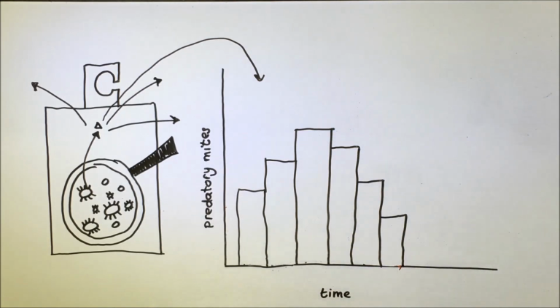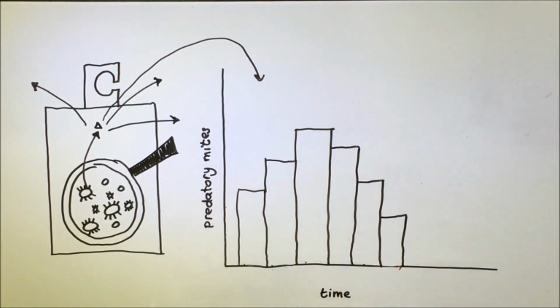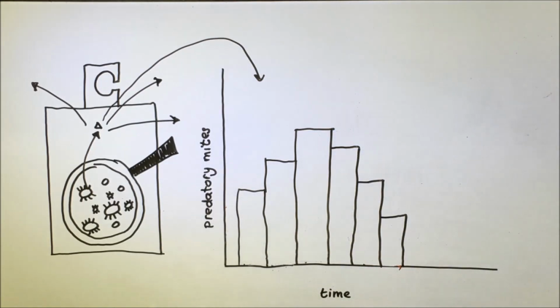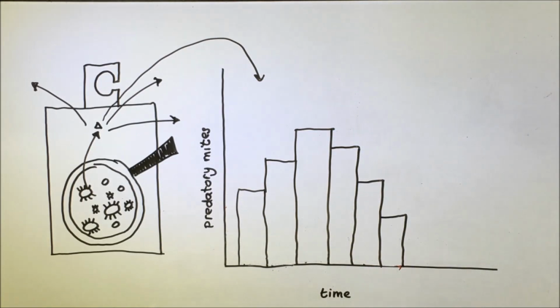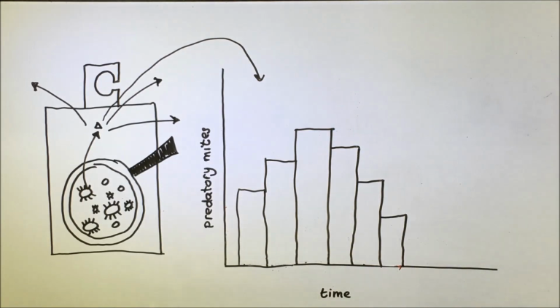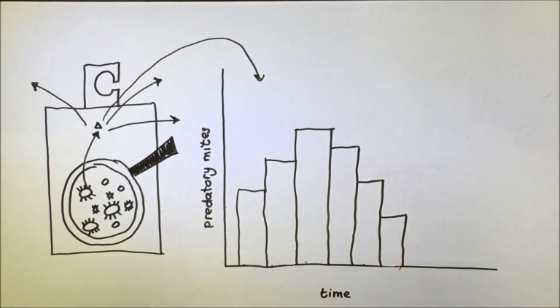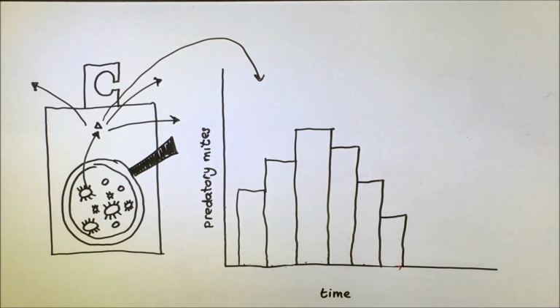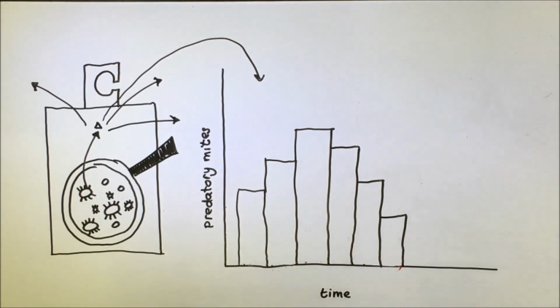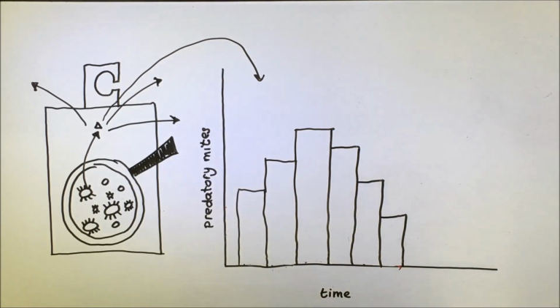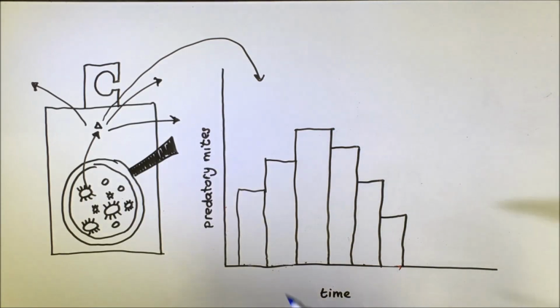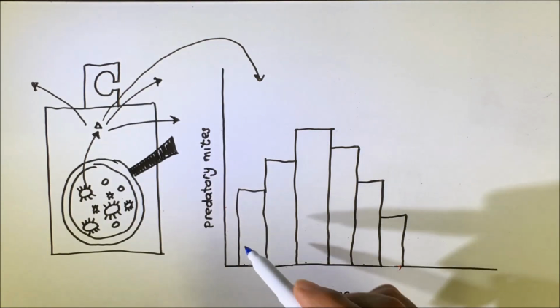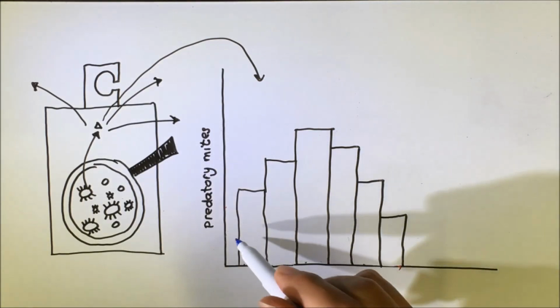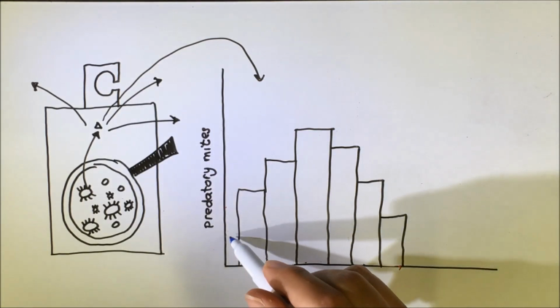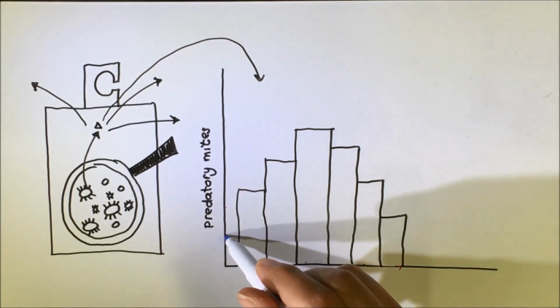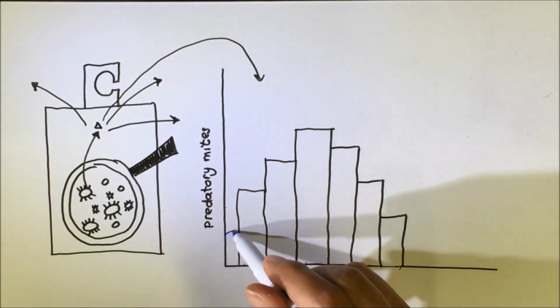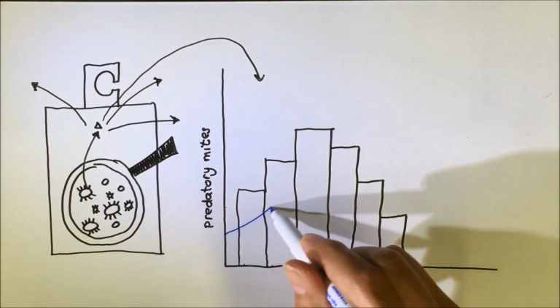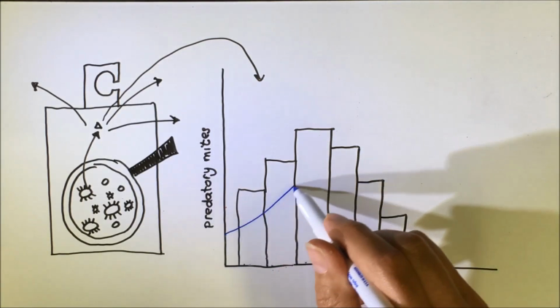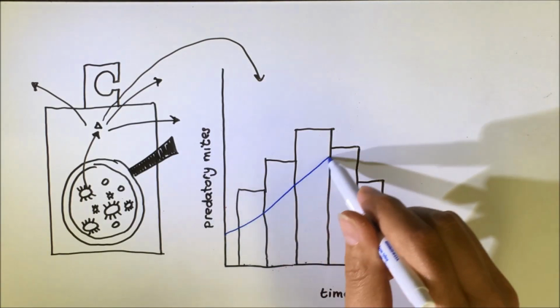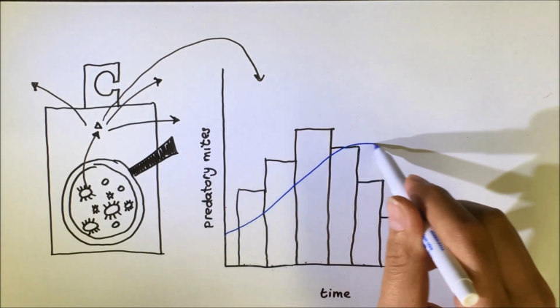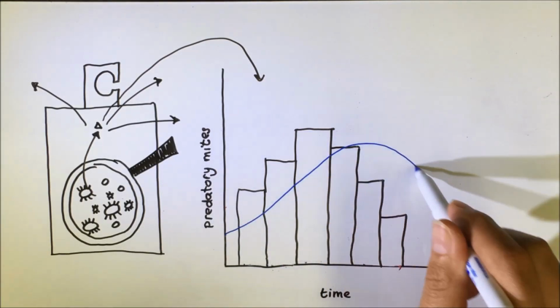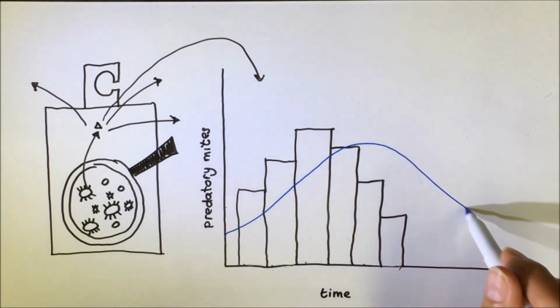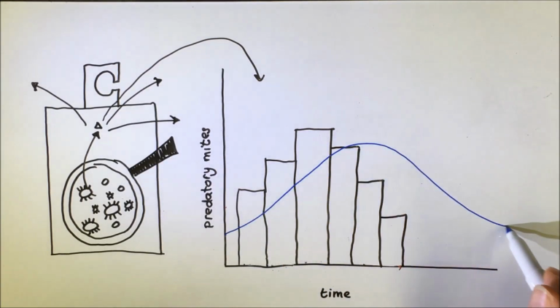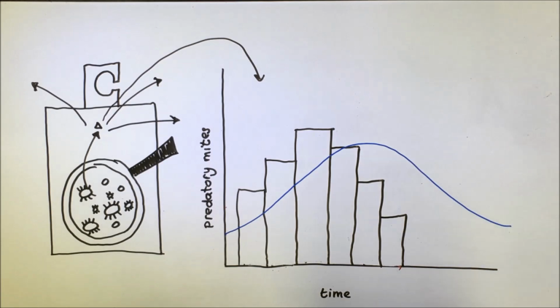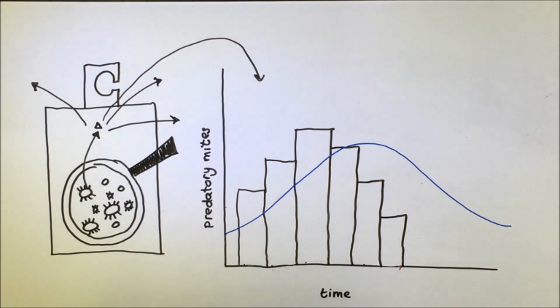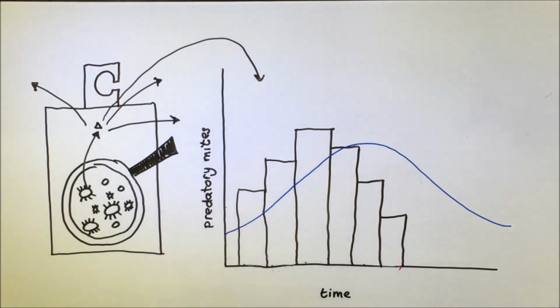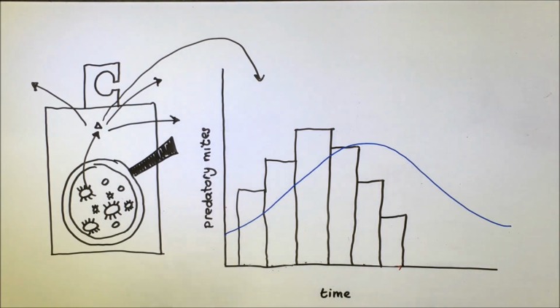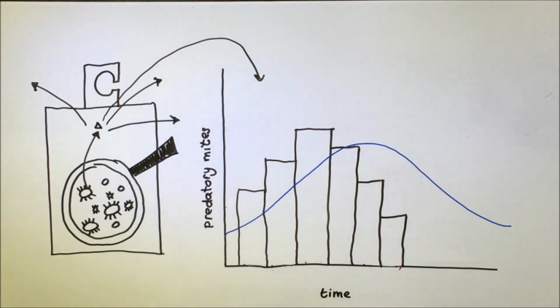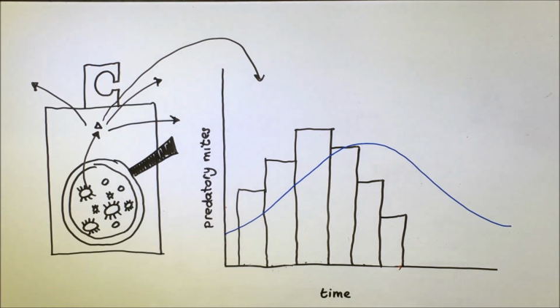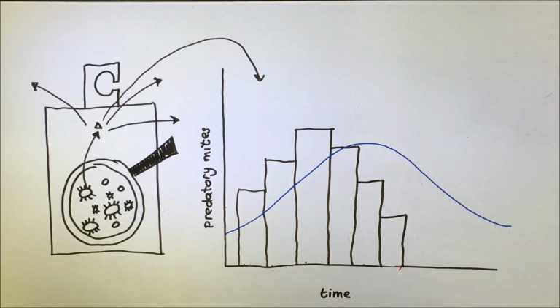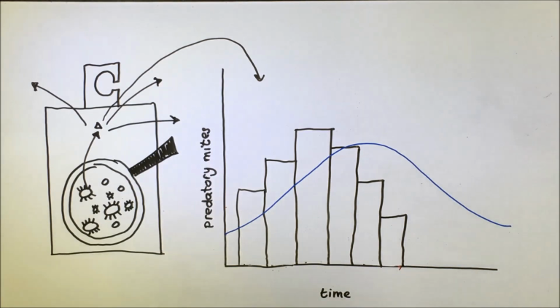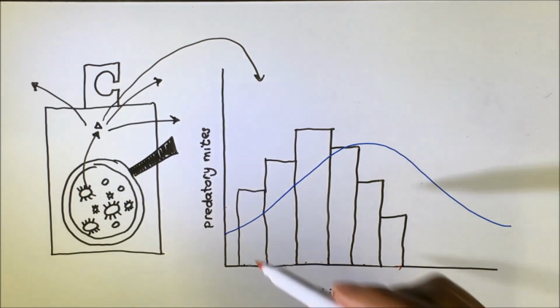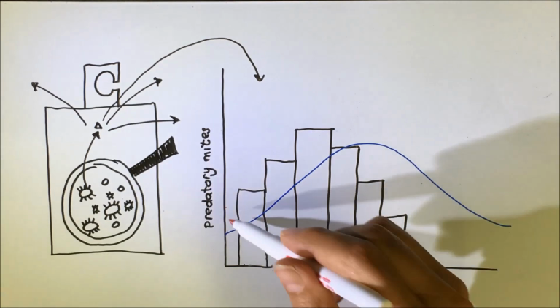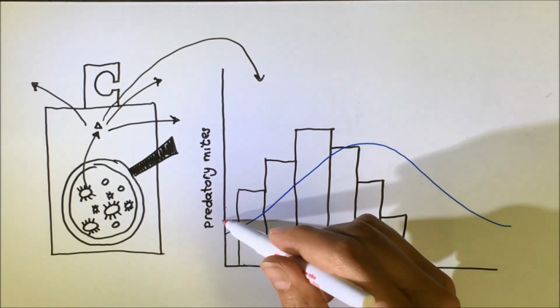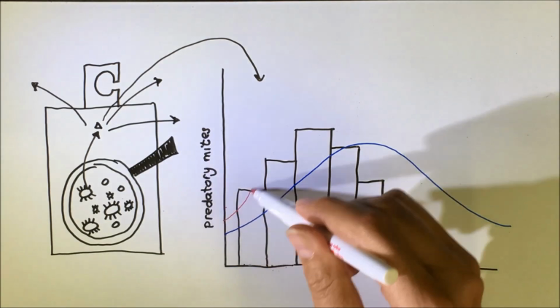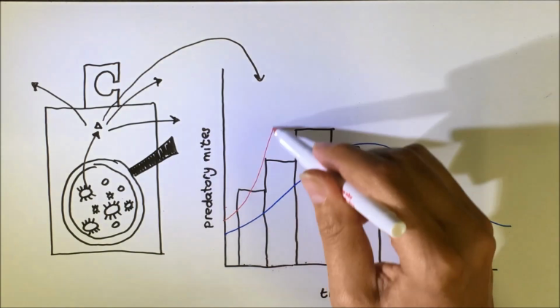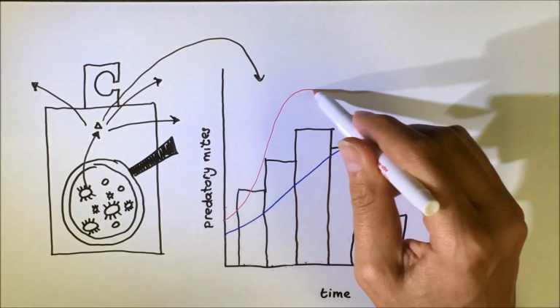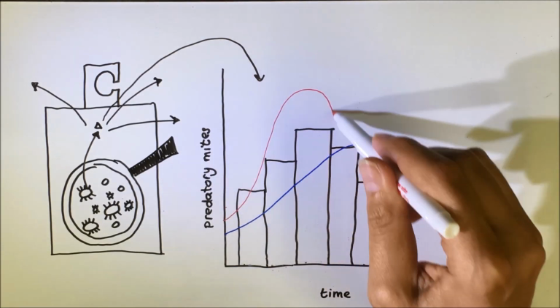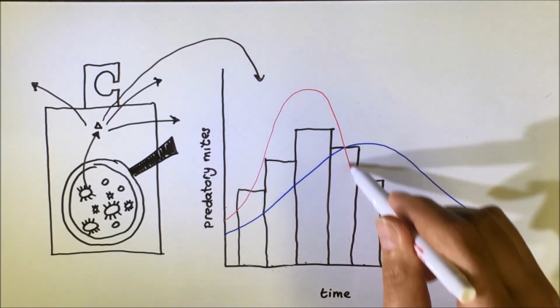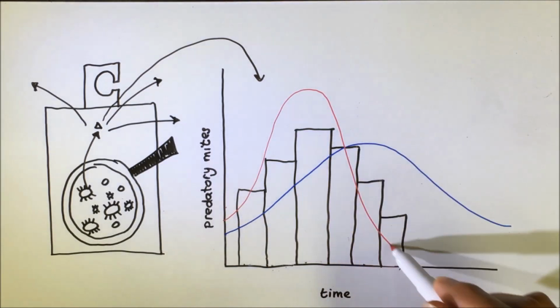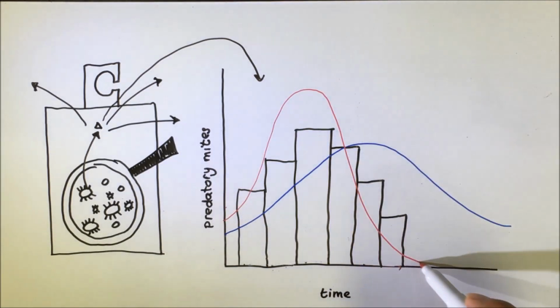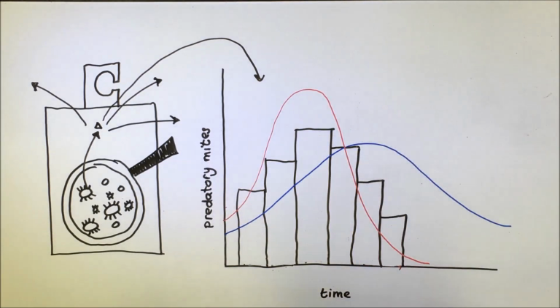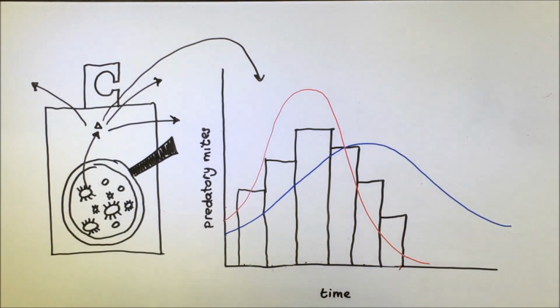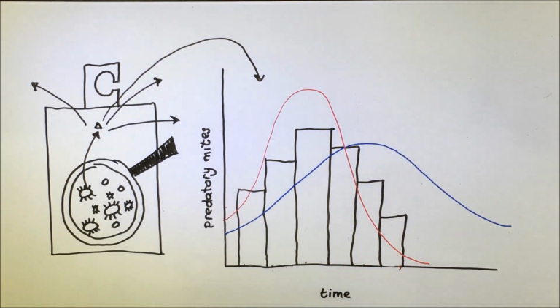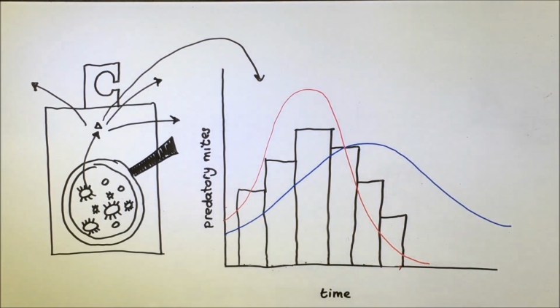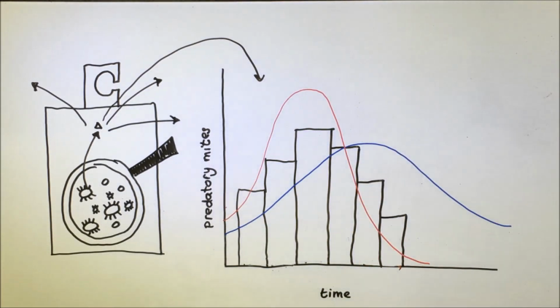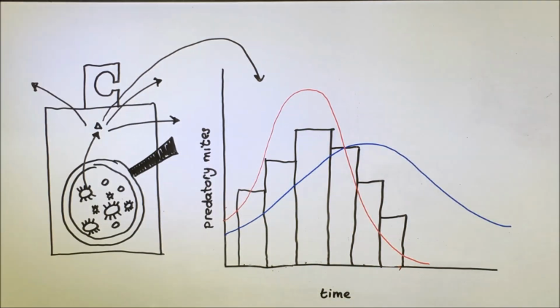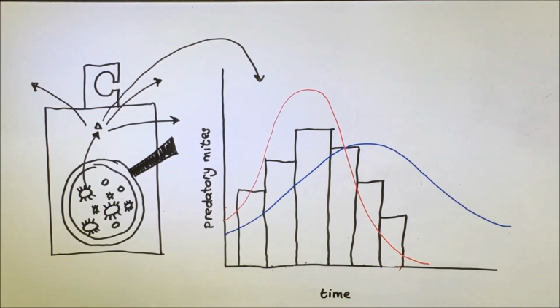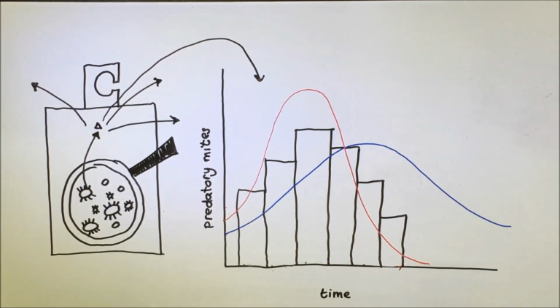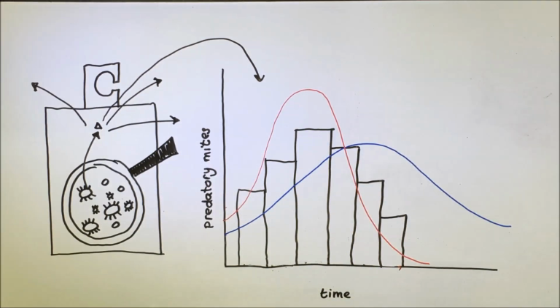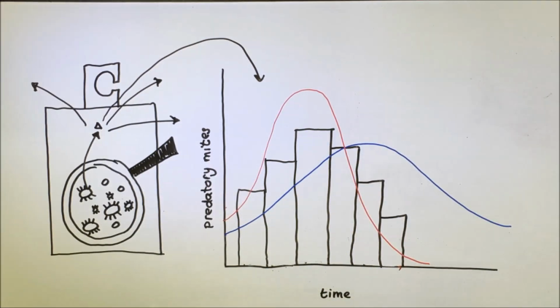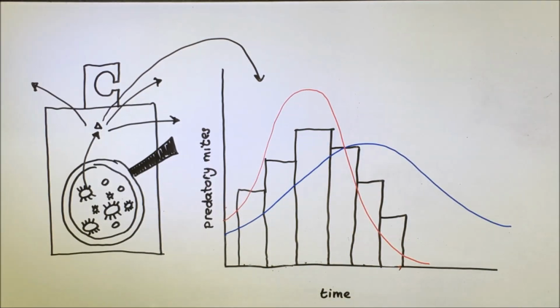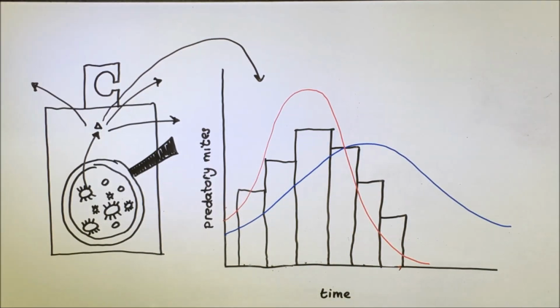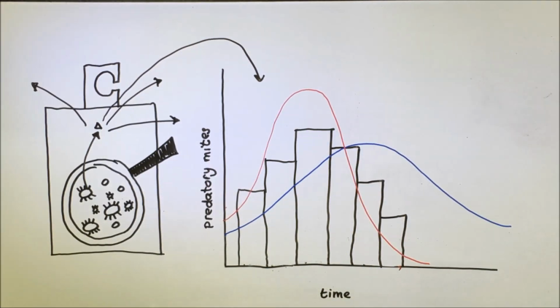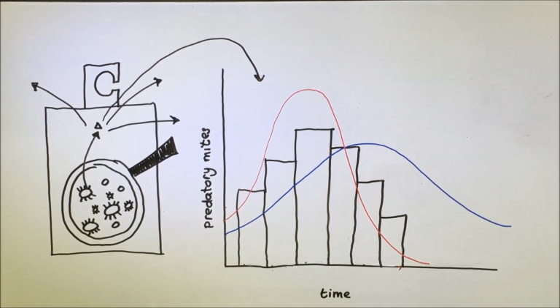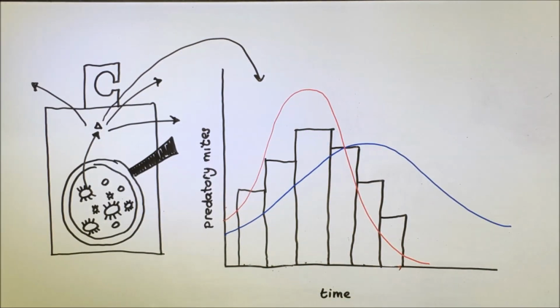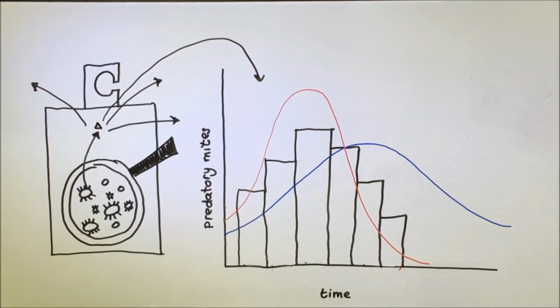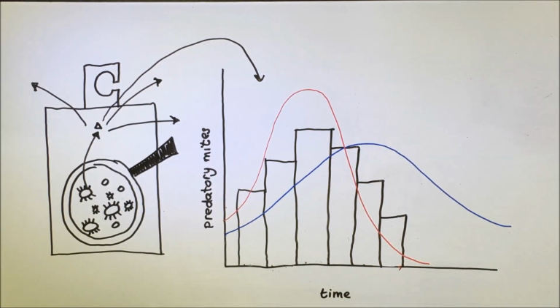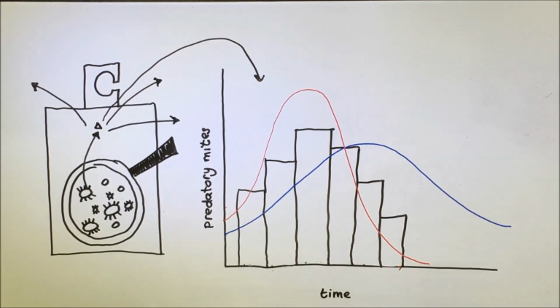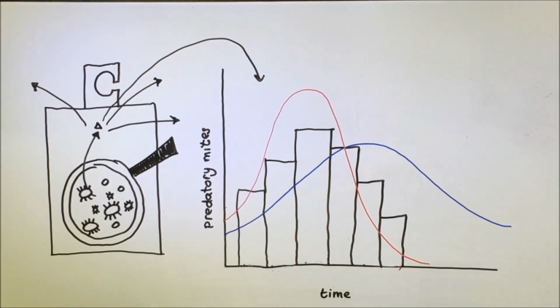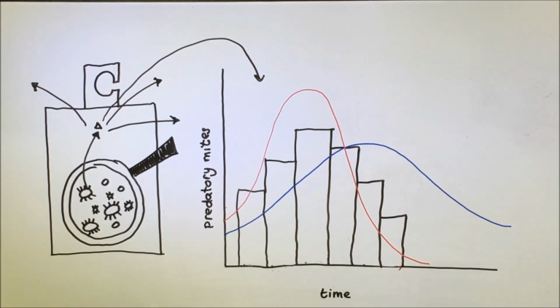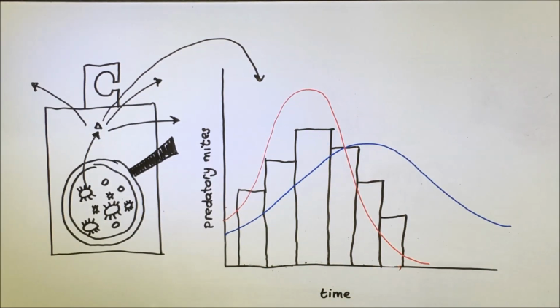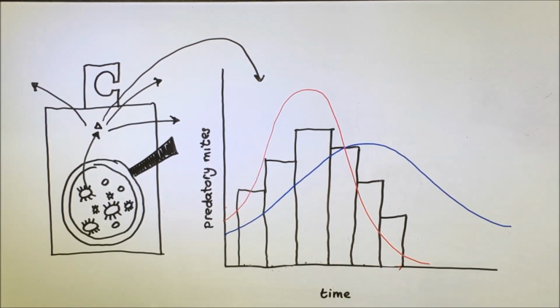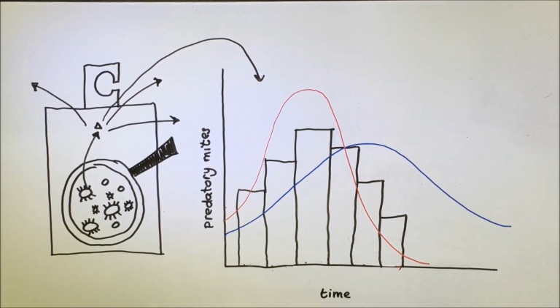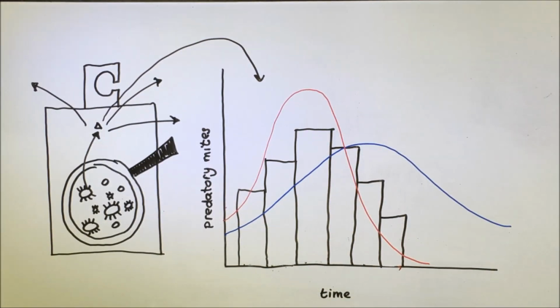There is a natural variability between sachets and weeks, and depending on the climate in the greenhouse, the walkout curve can have different shapes.